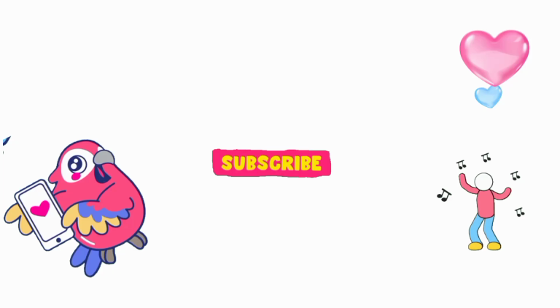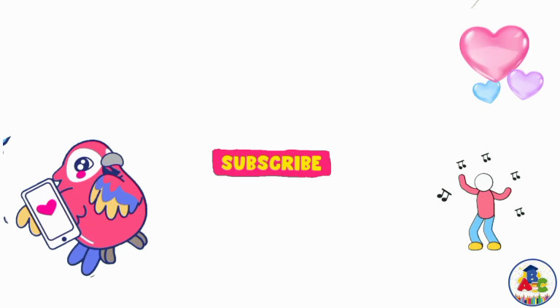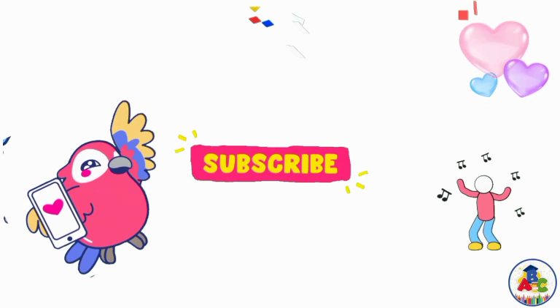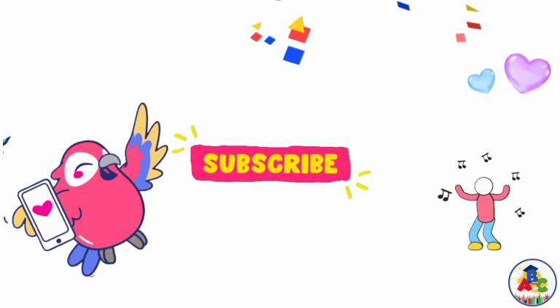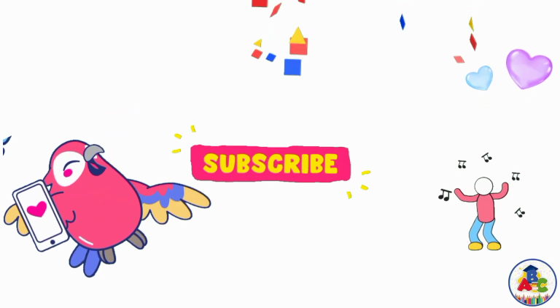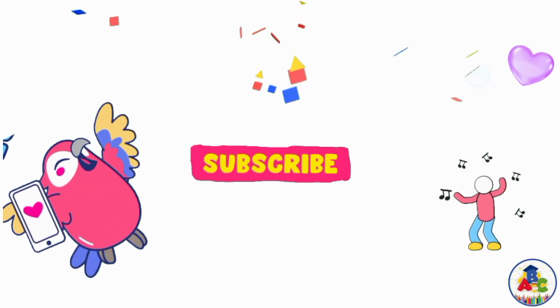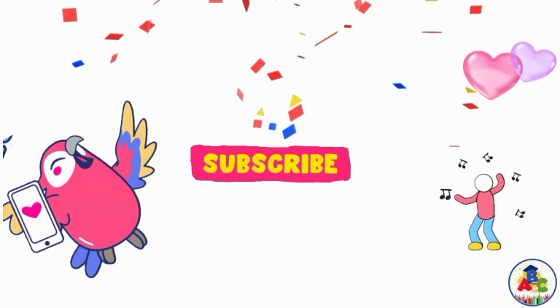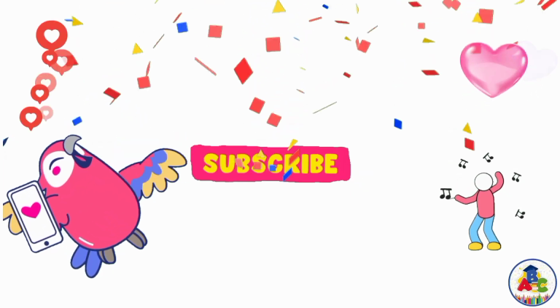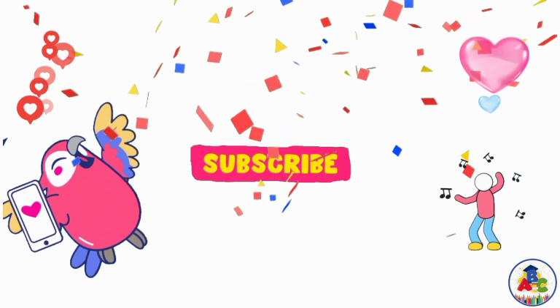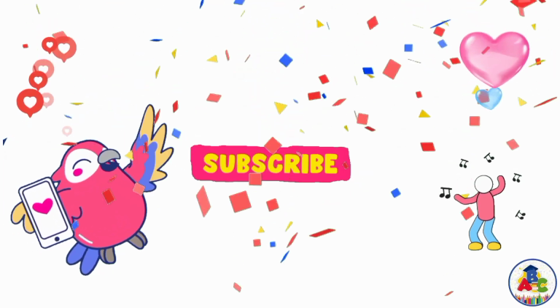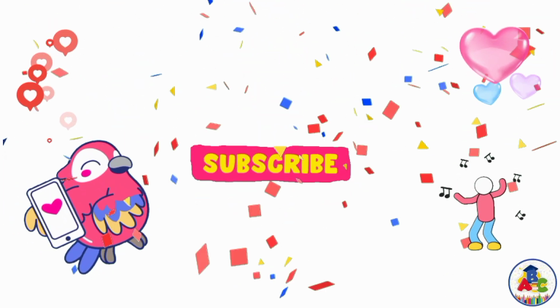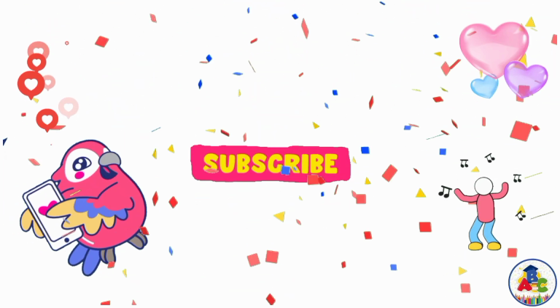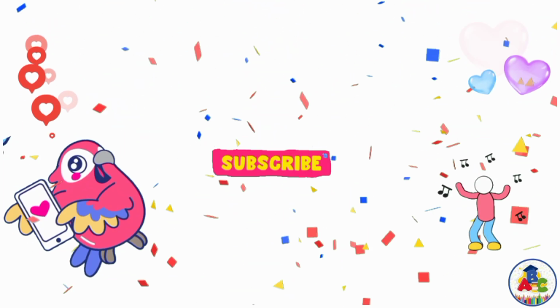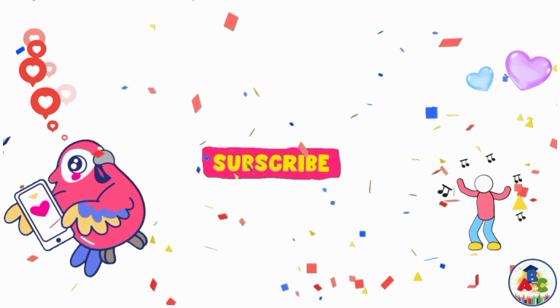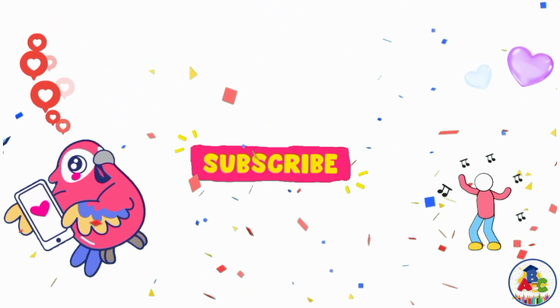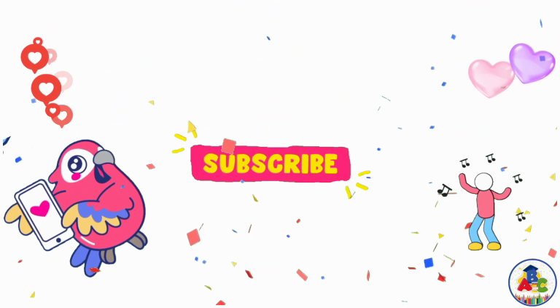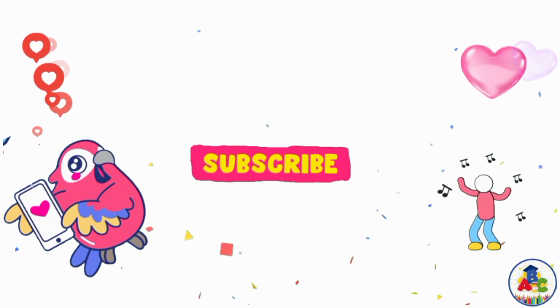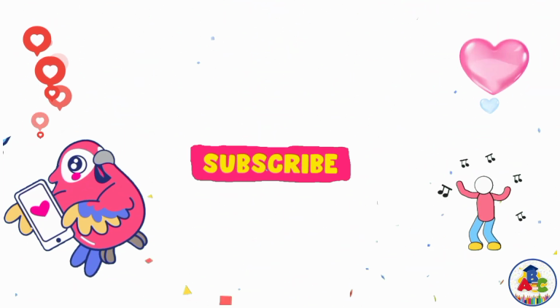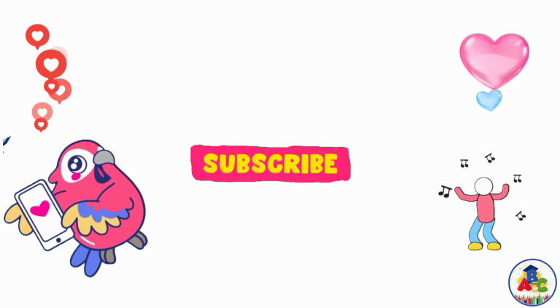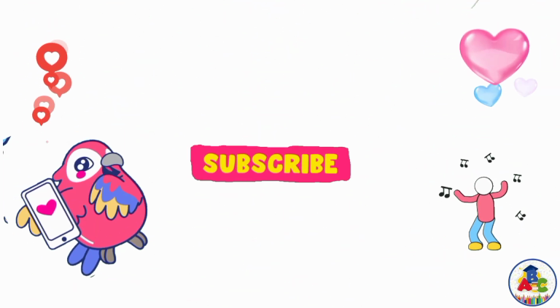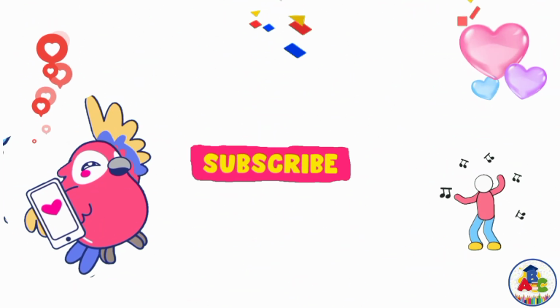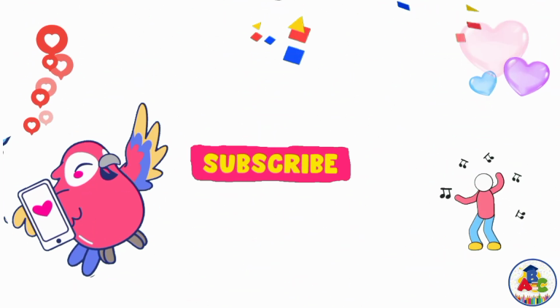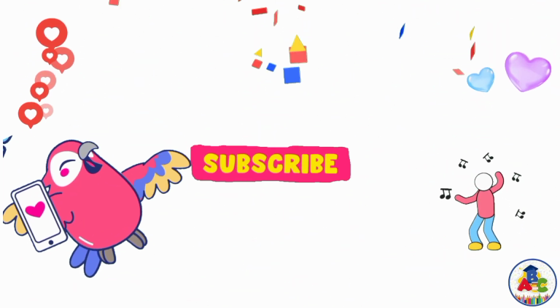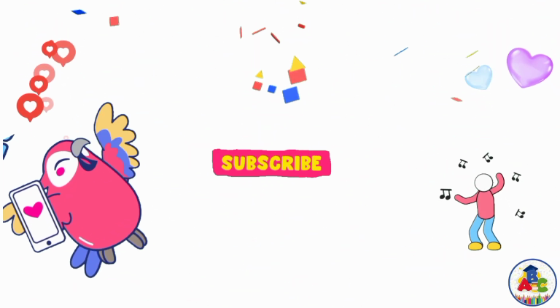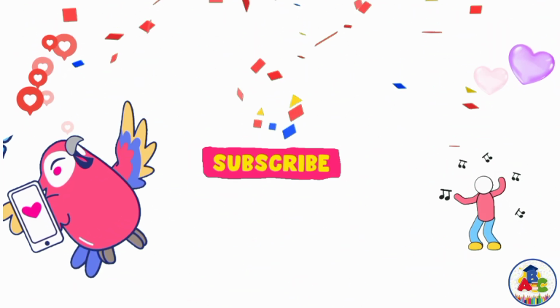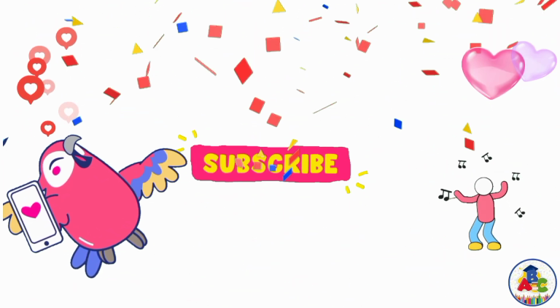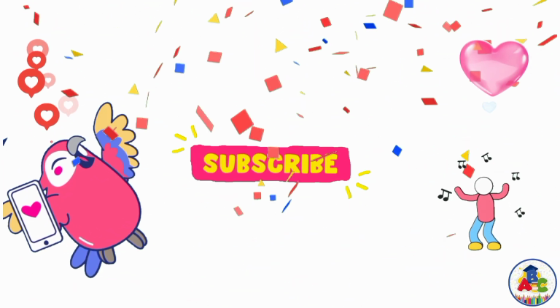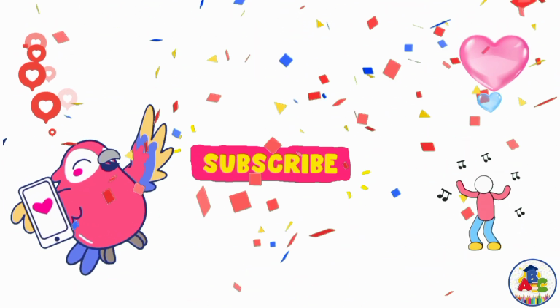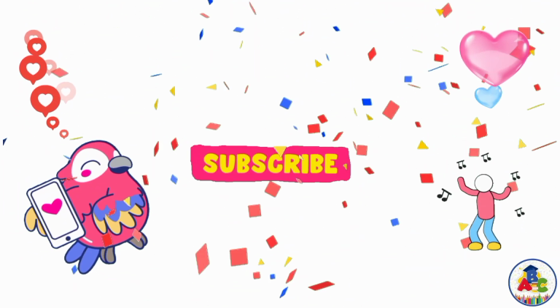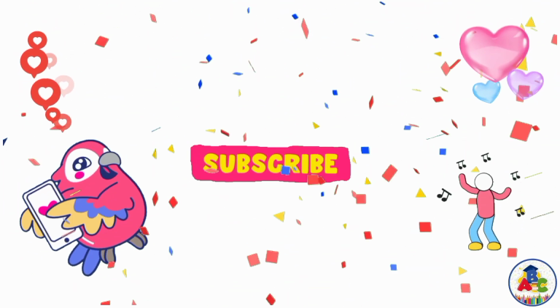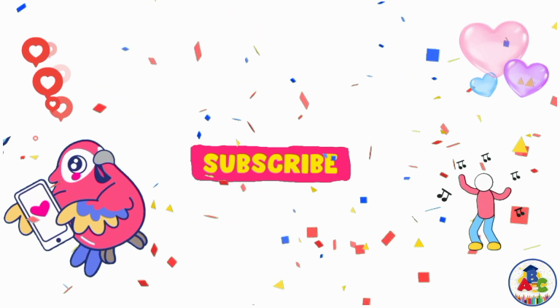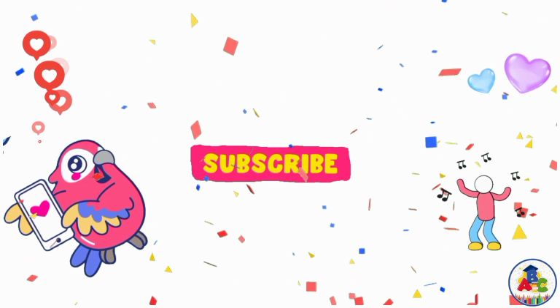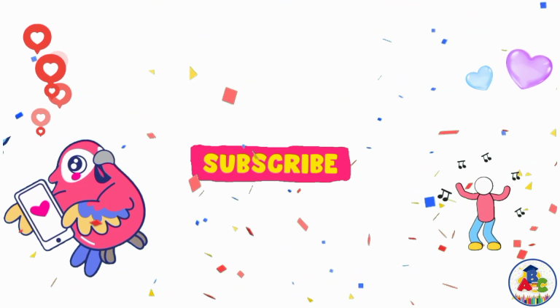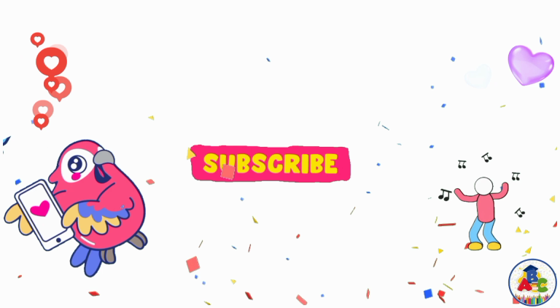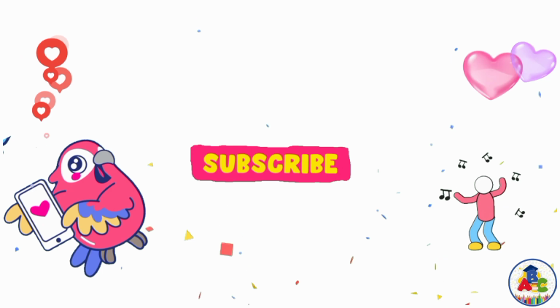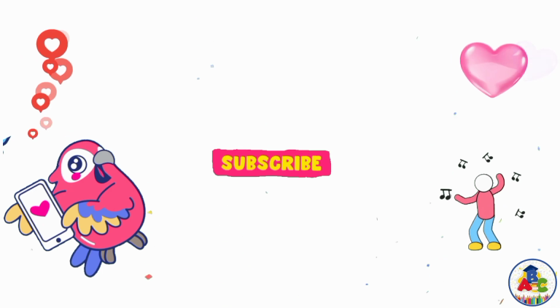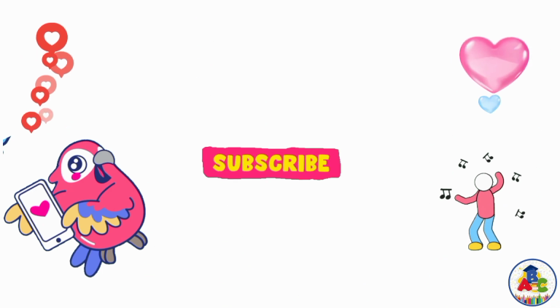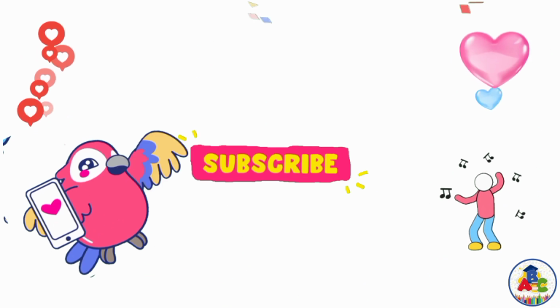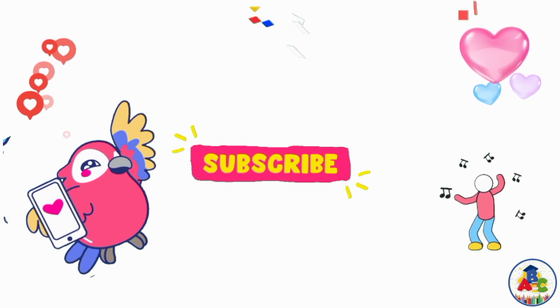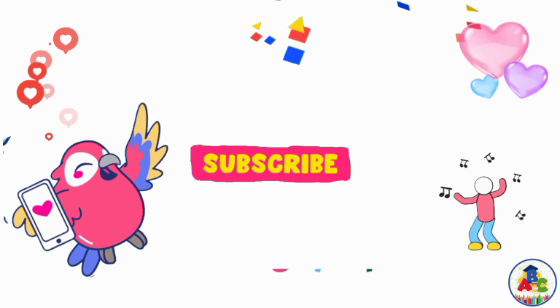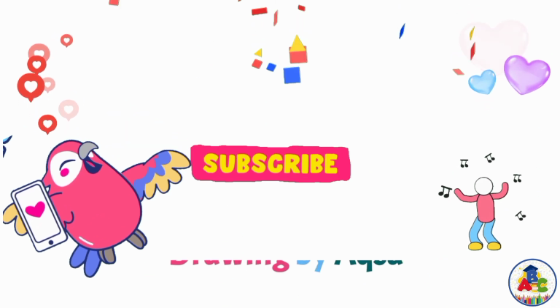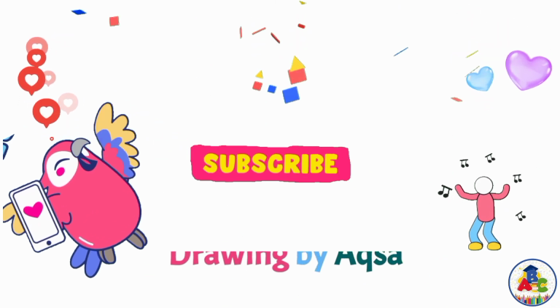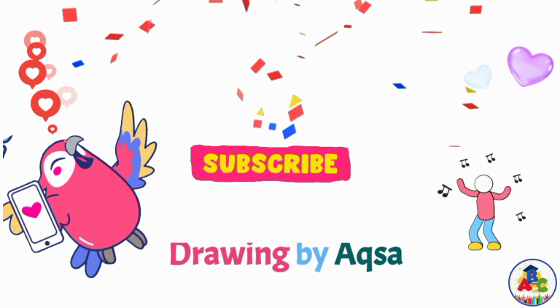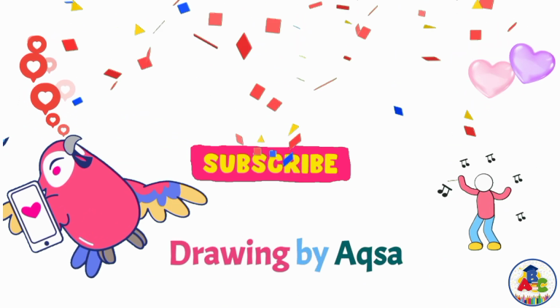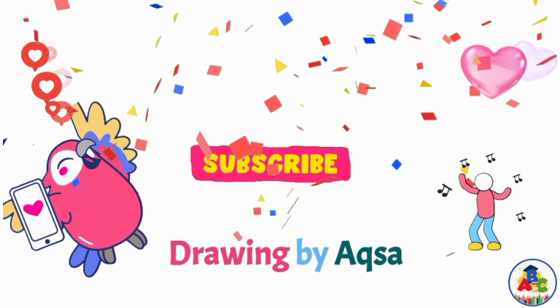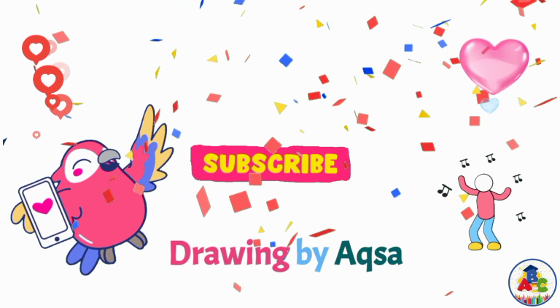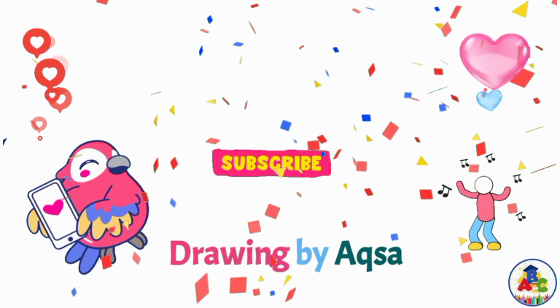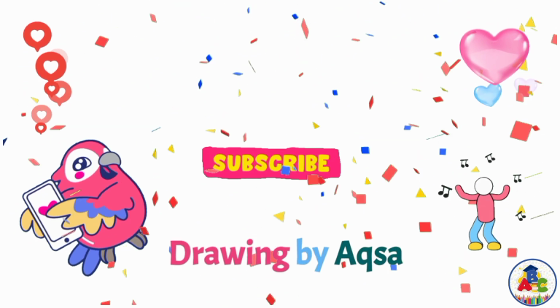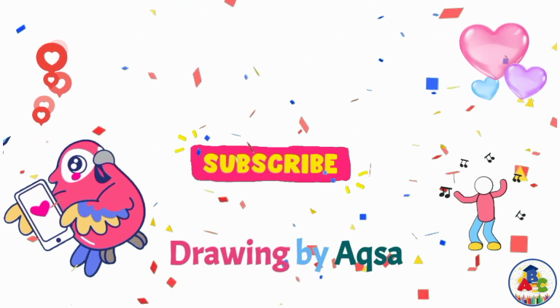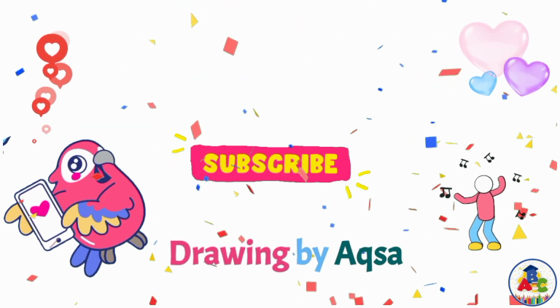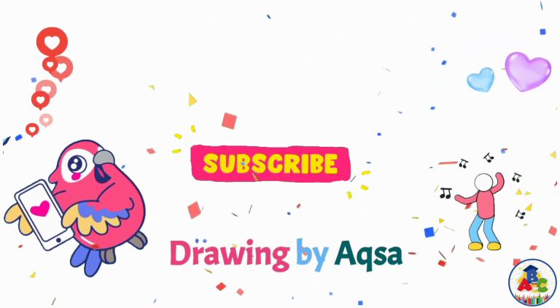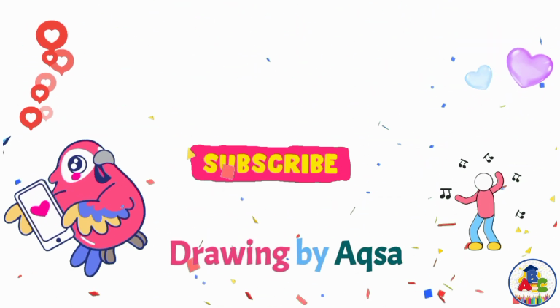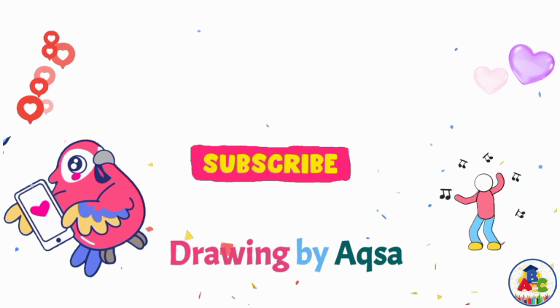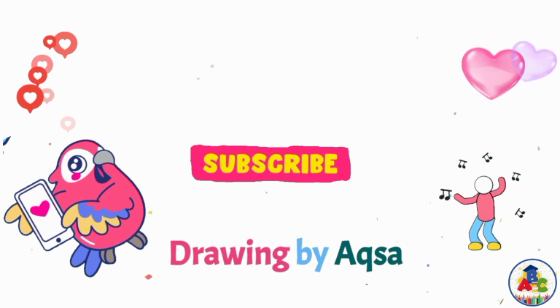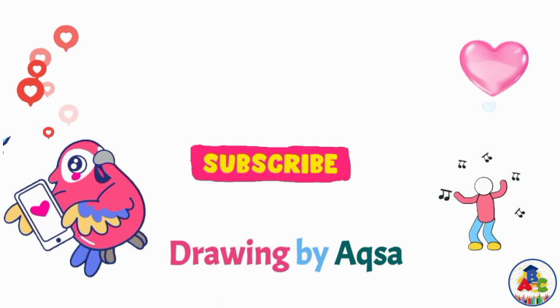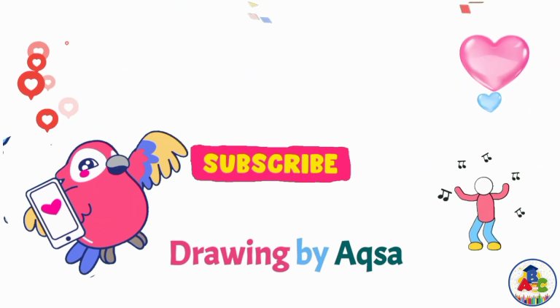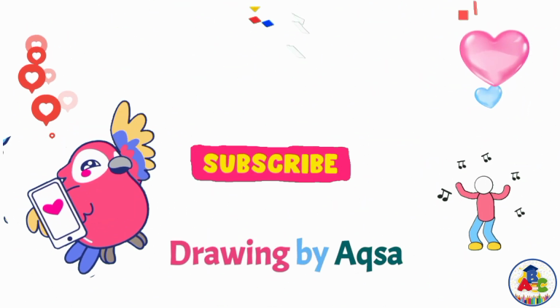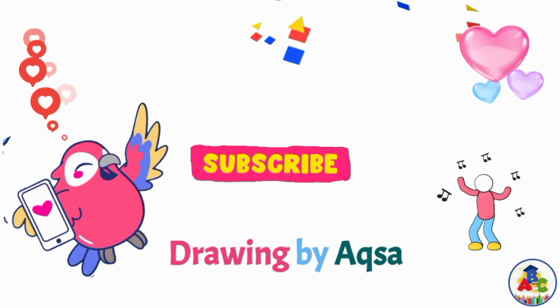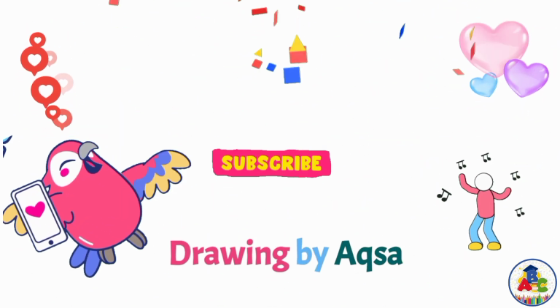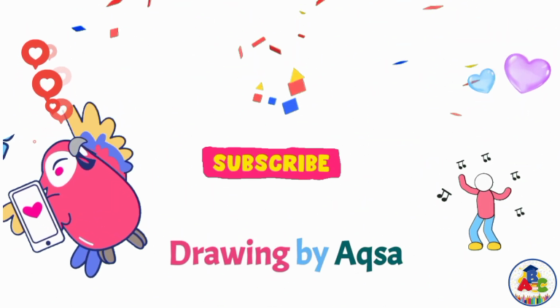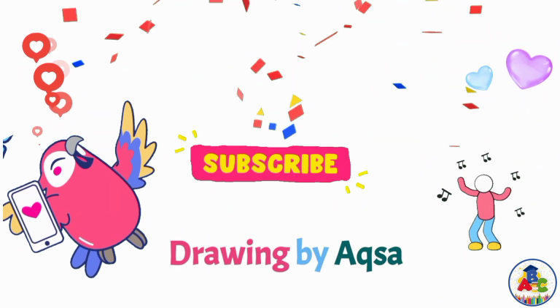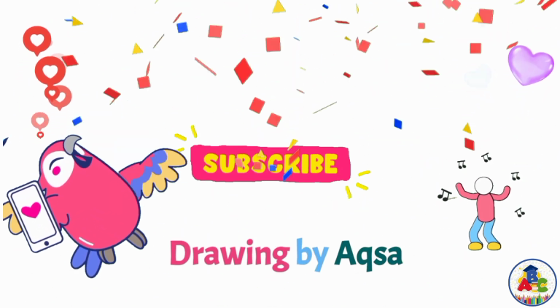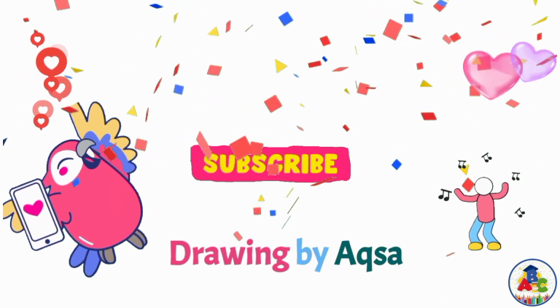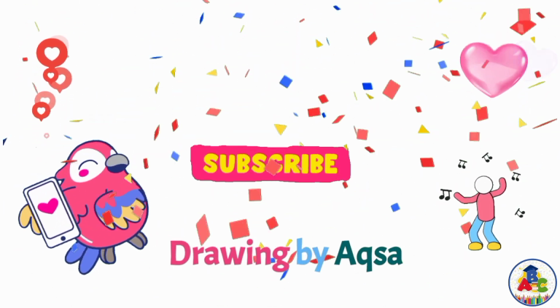Check it out and subscribe to my channel. Bye, Aksa!